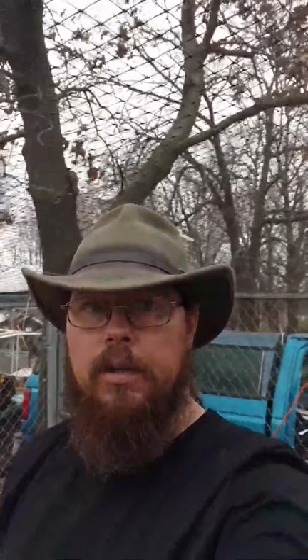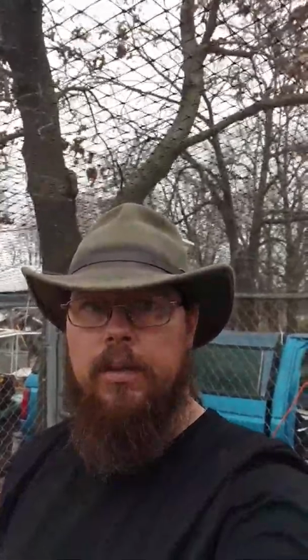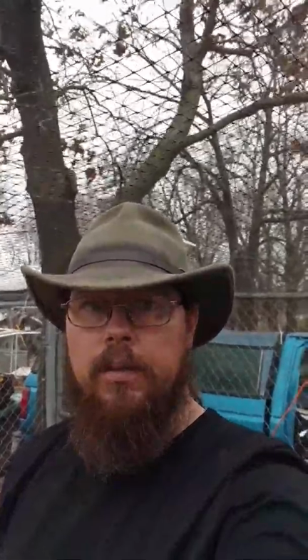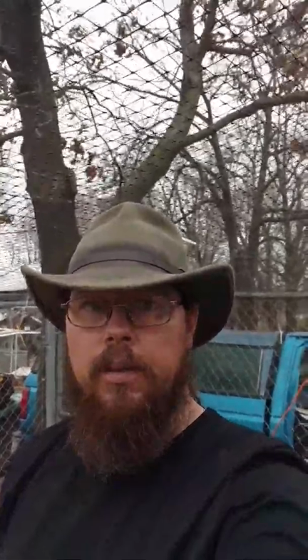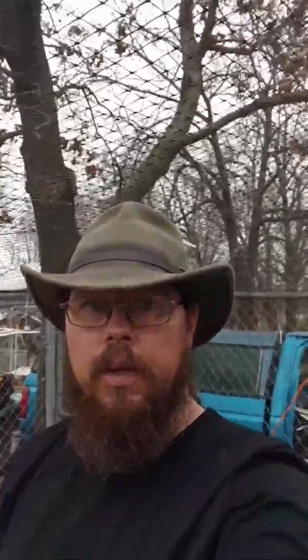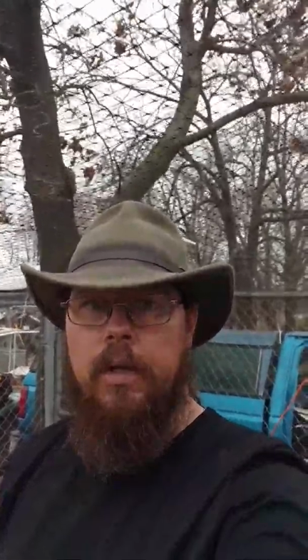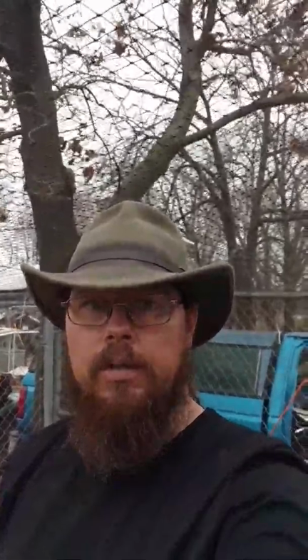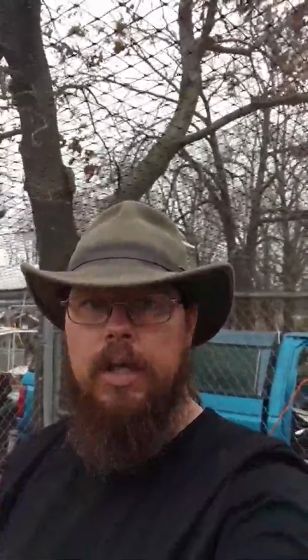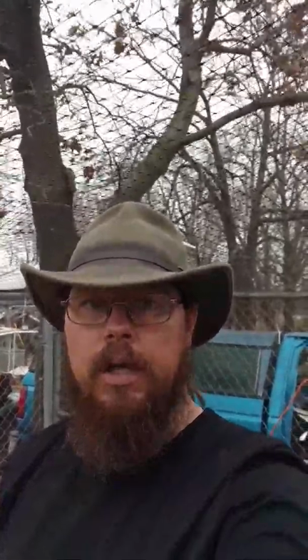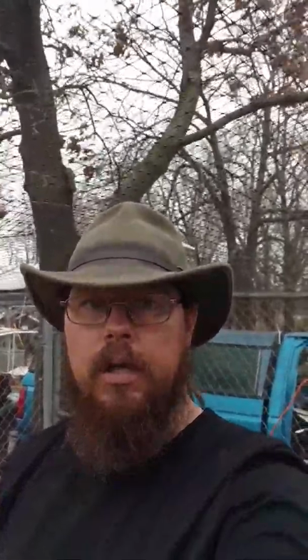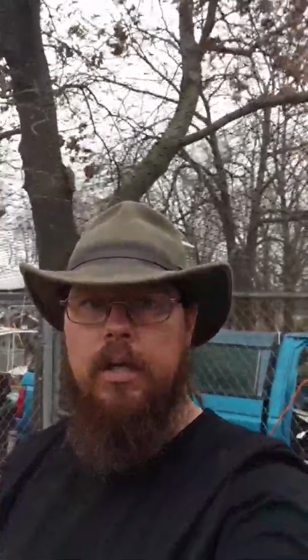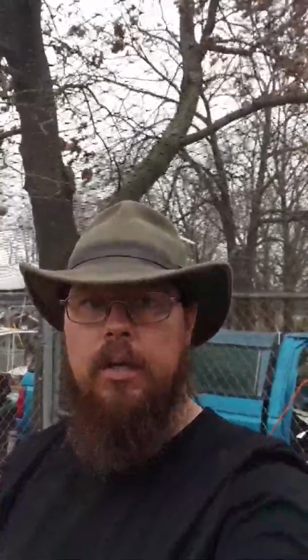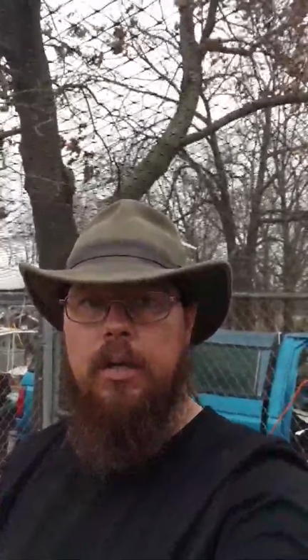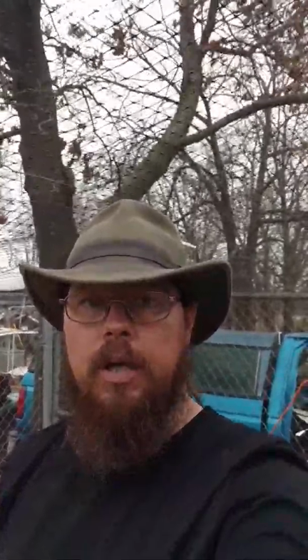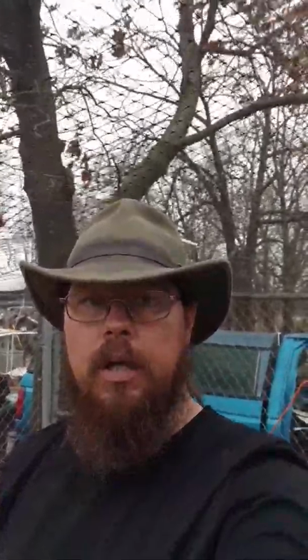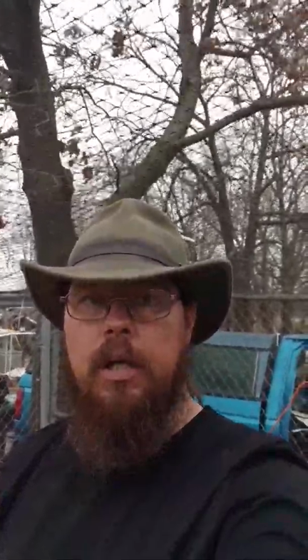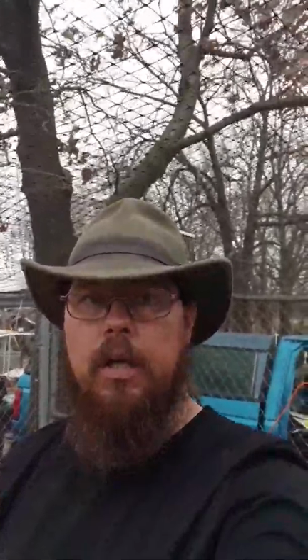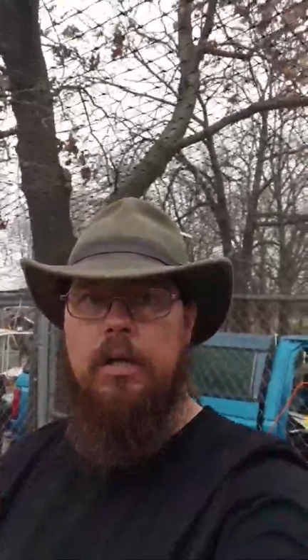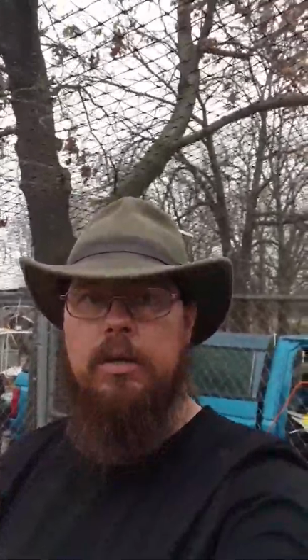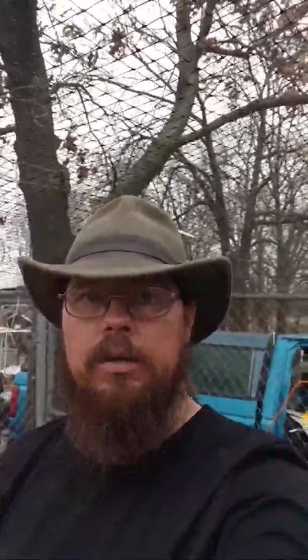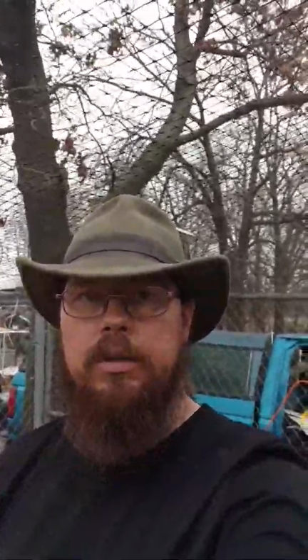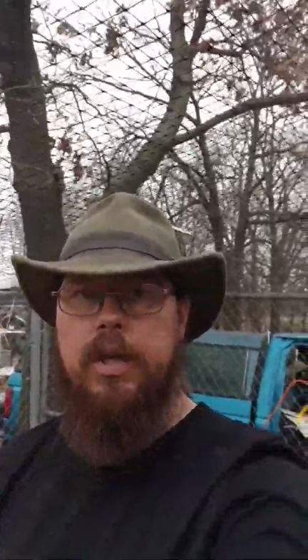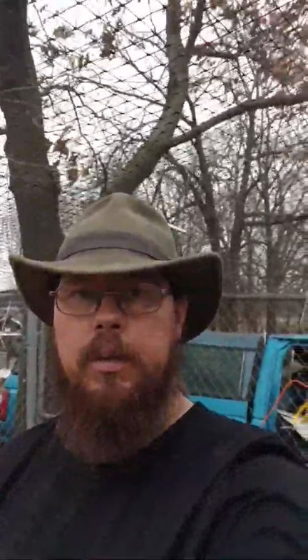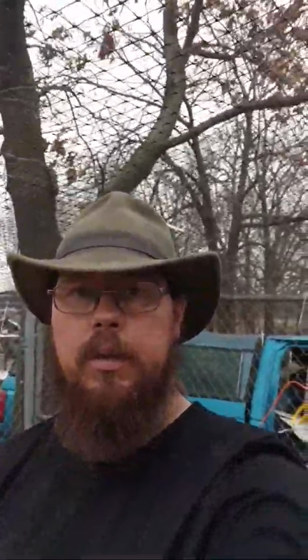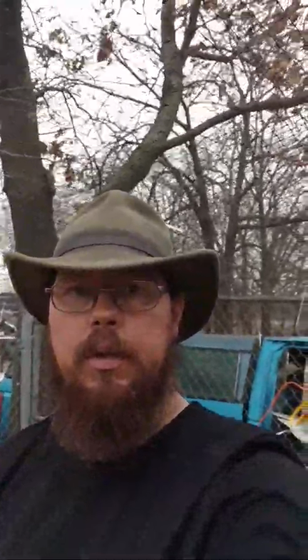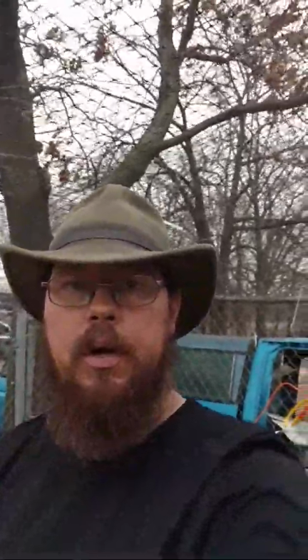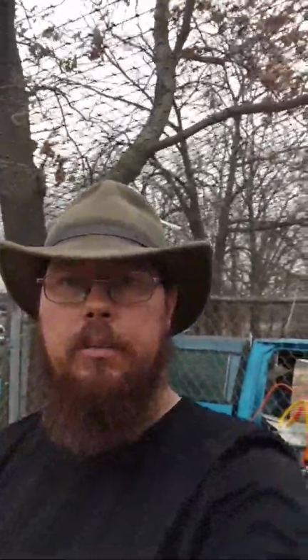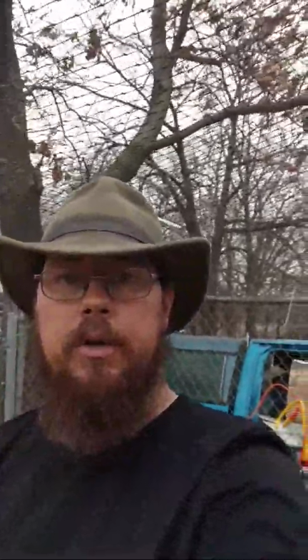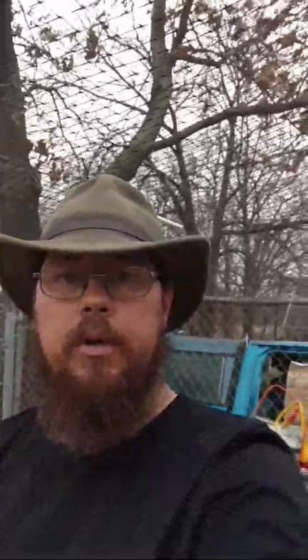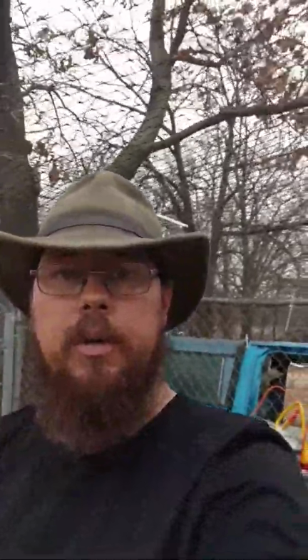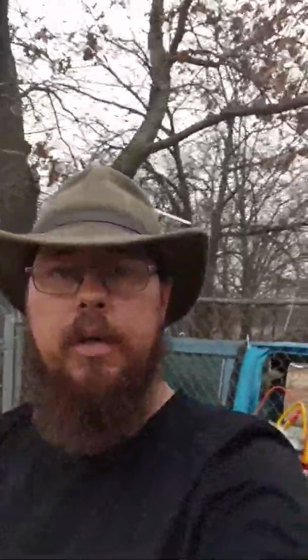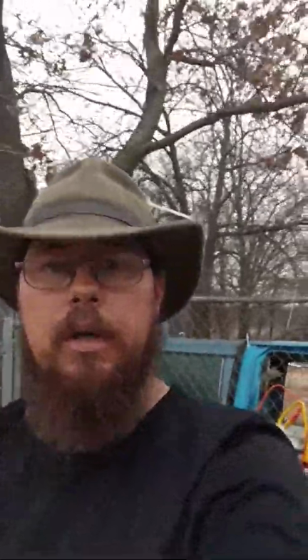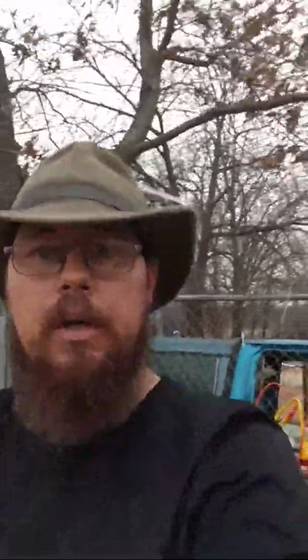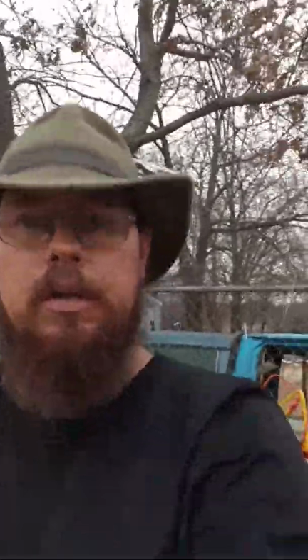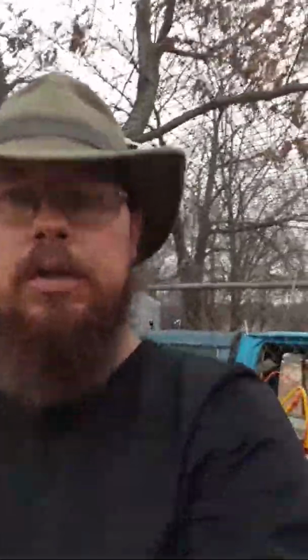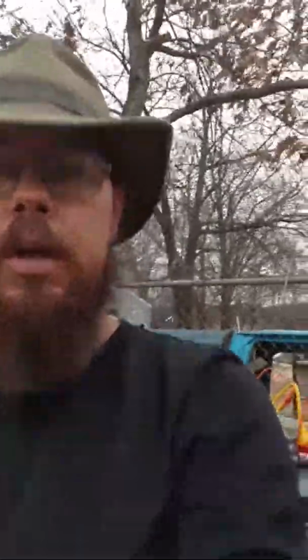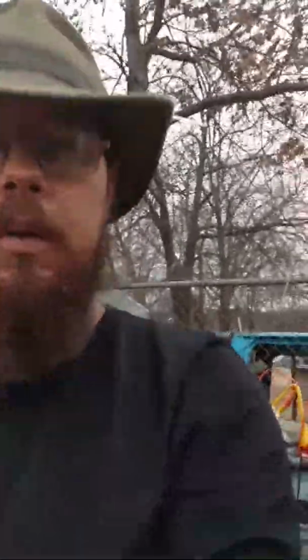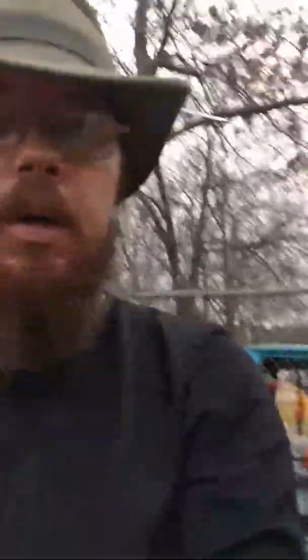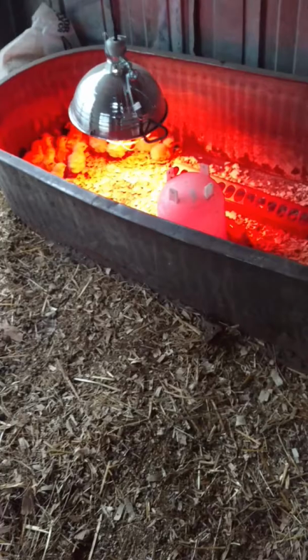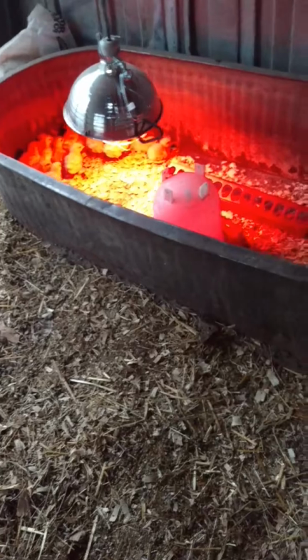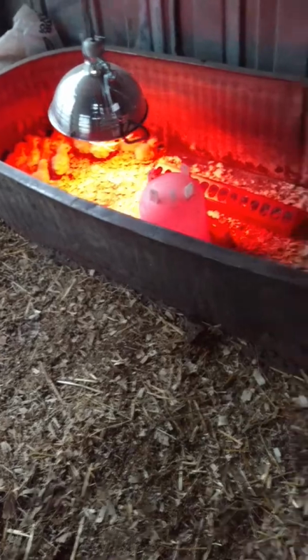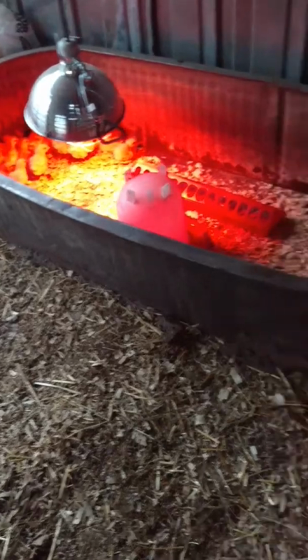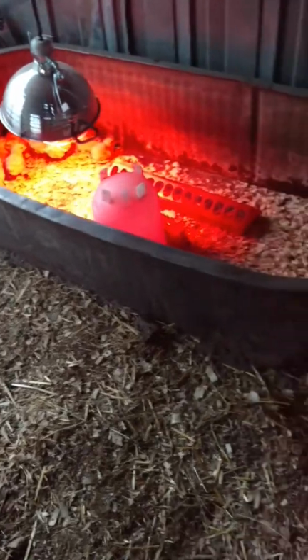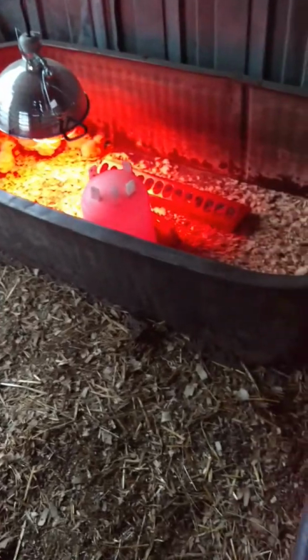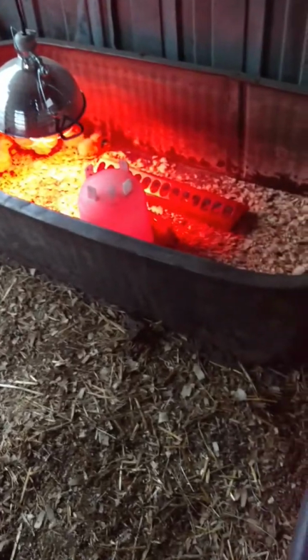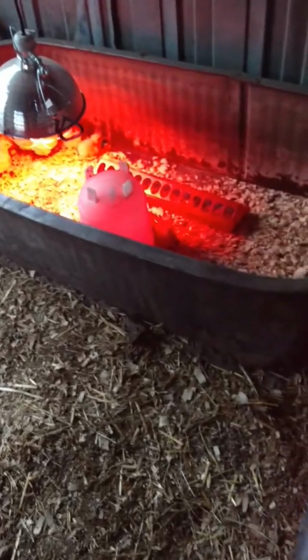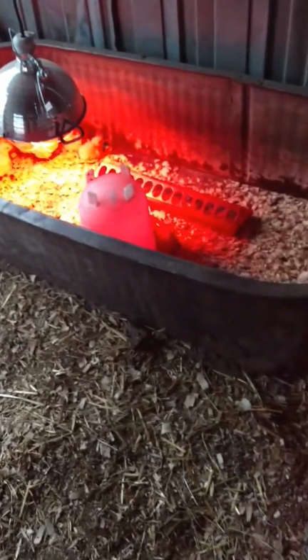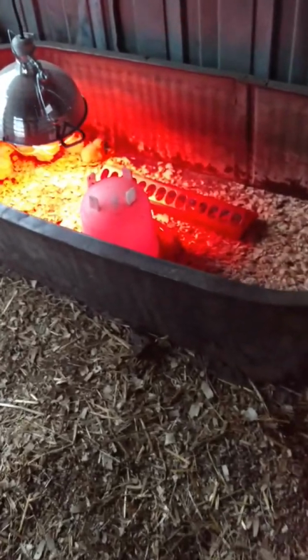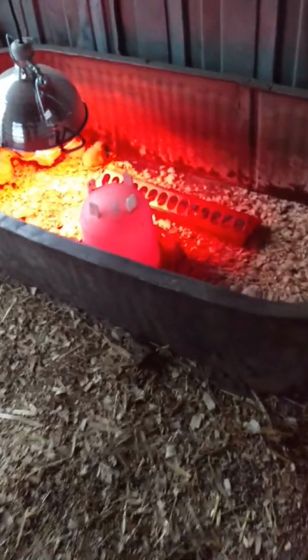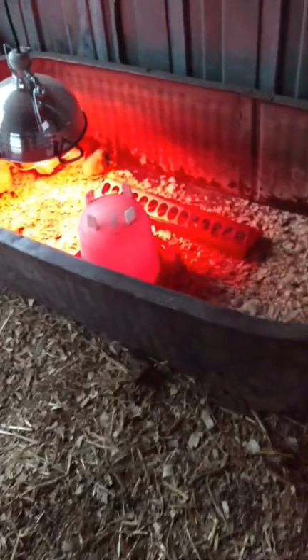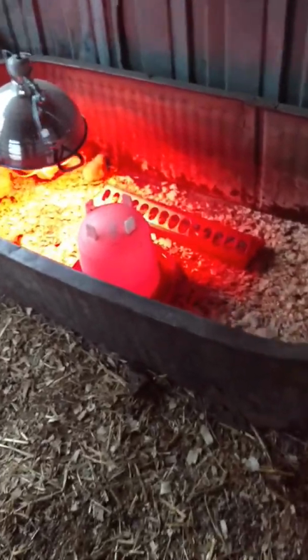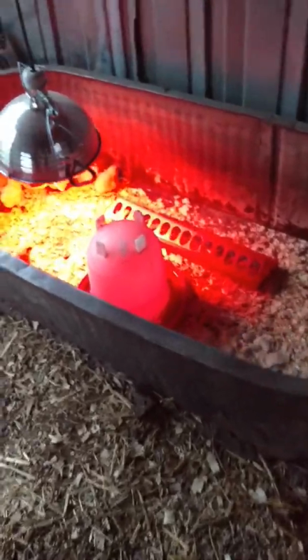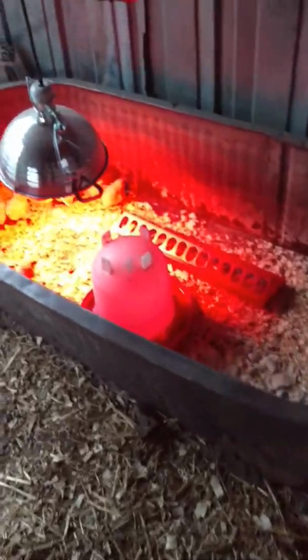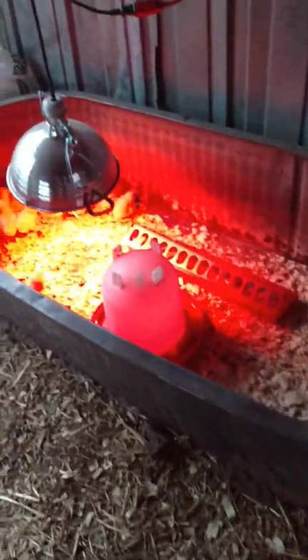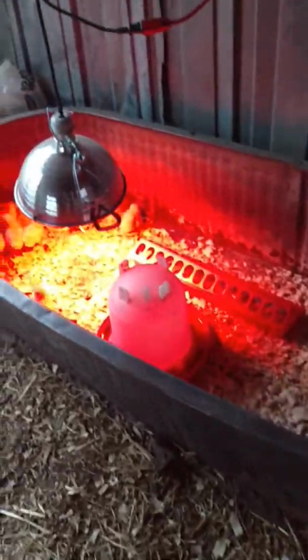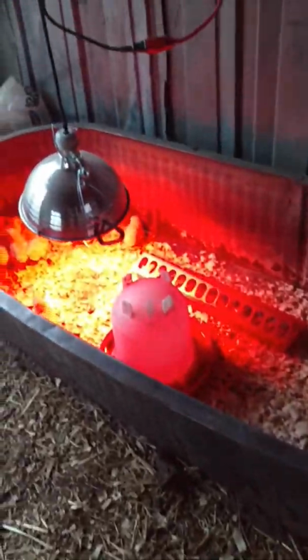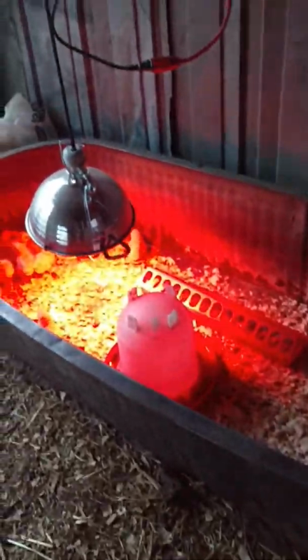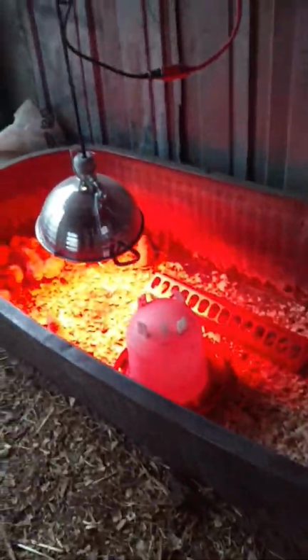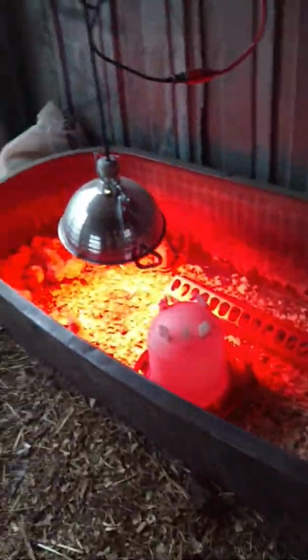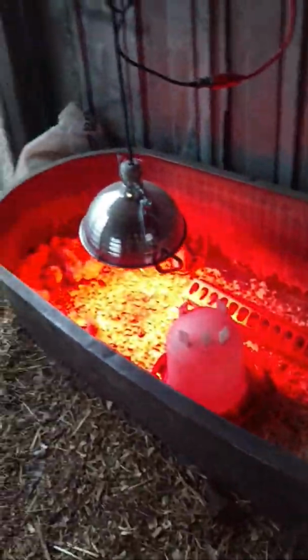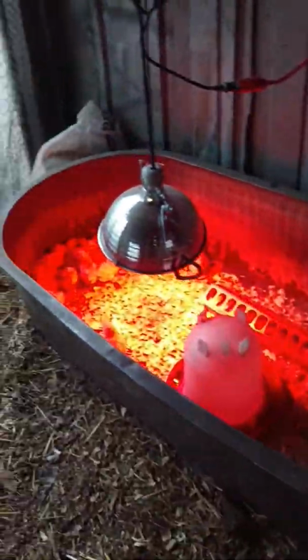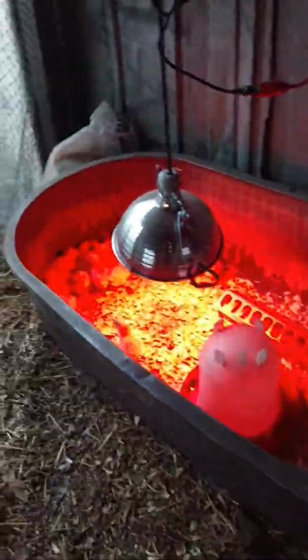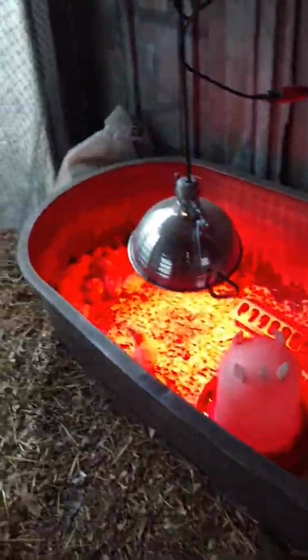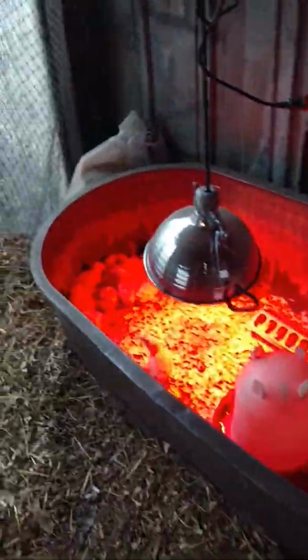Hello, this is Robert from Silver Alliance Mindset. Hey, it's Sunday. I'm going to do an update on the chicken series here.